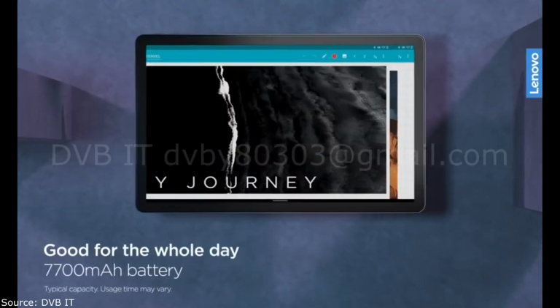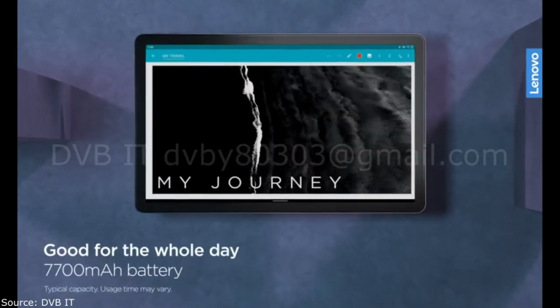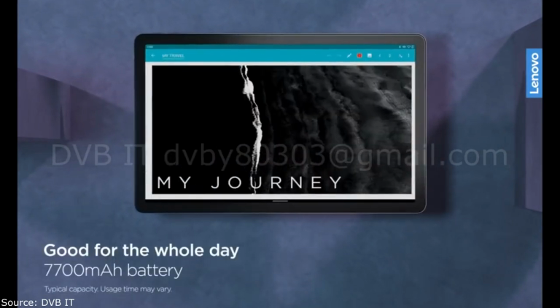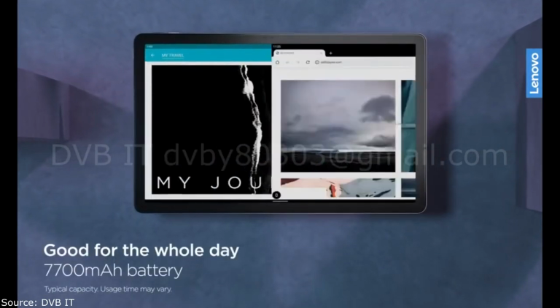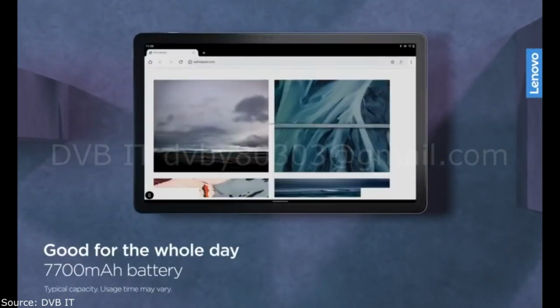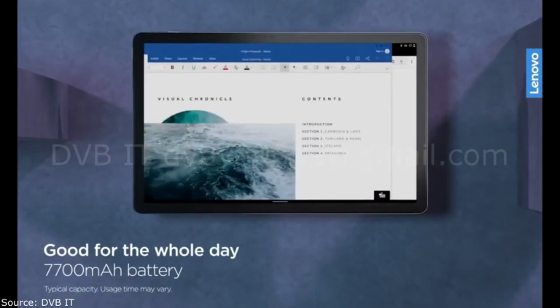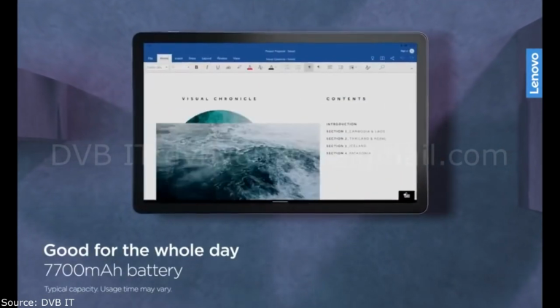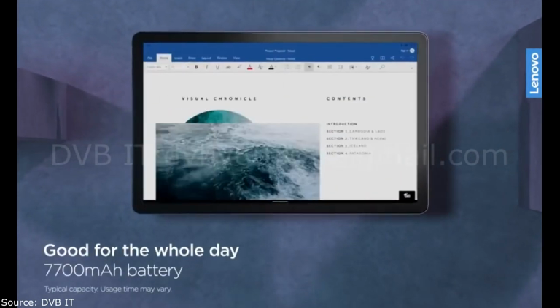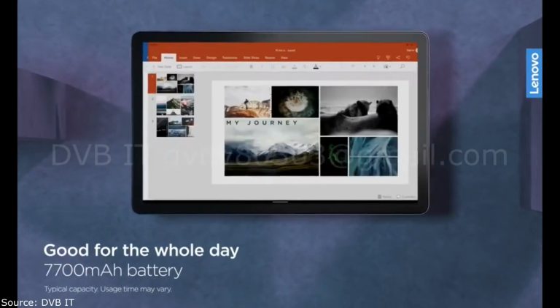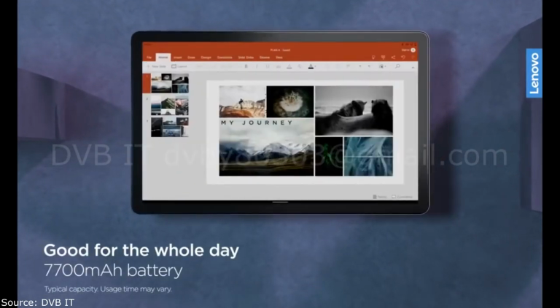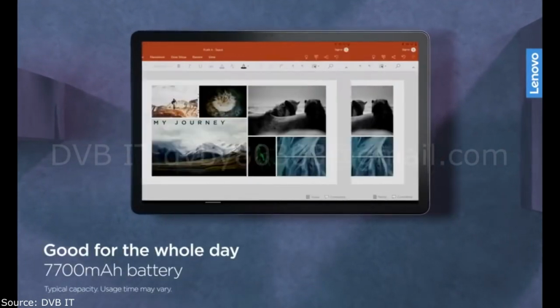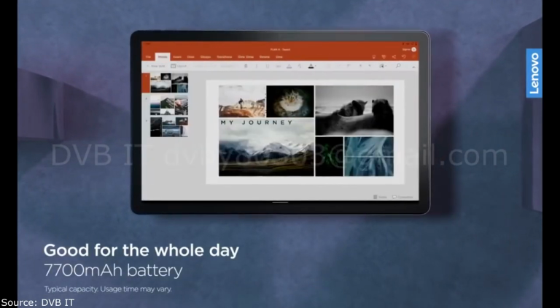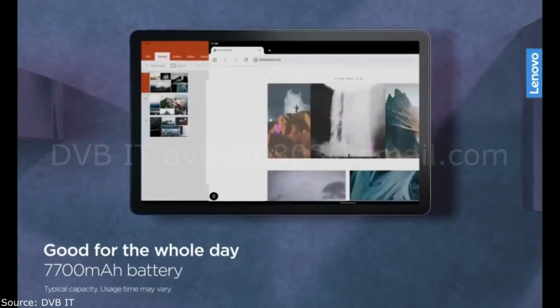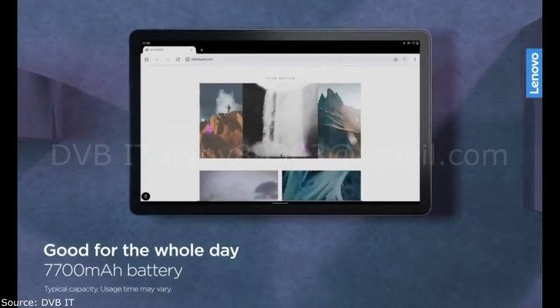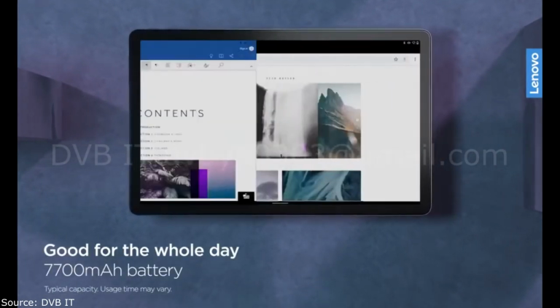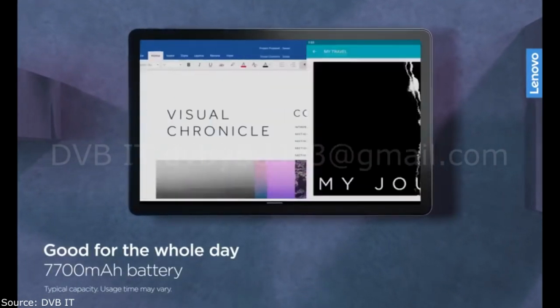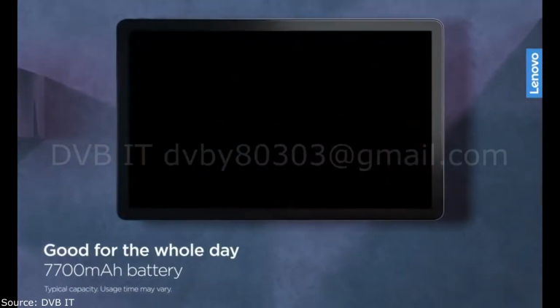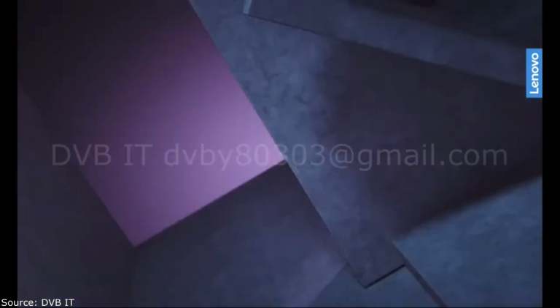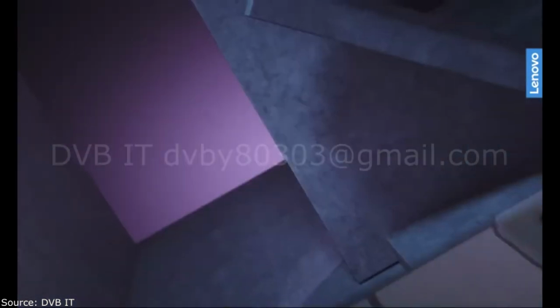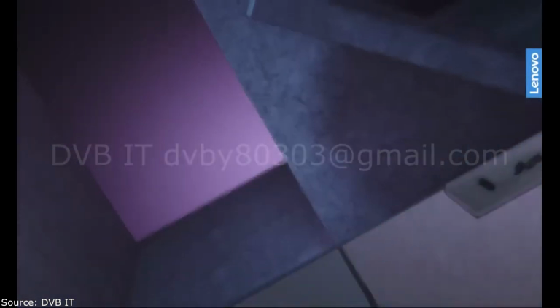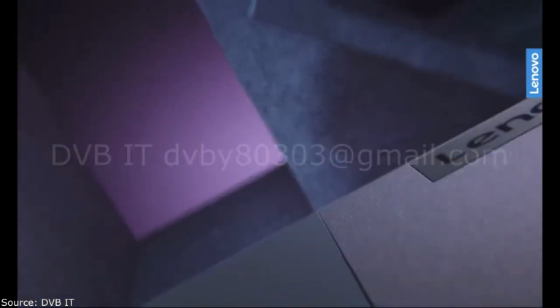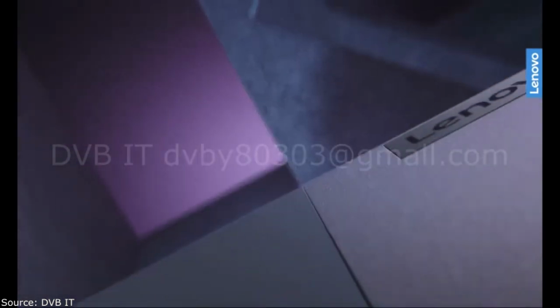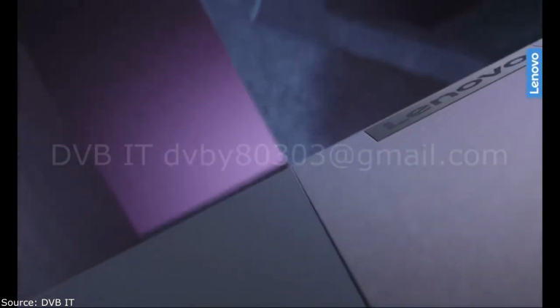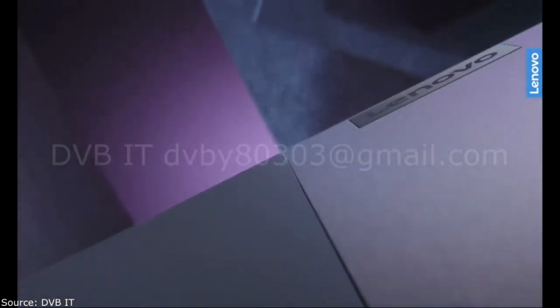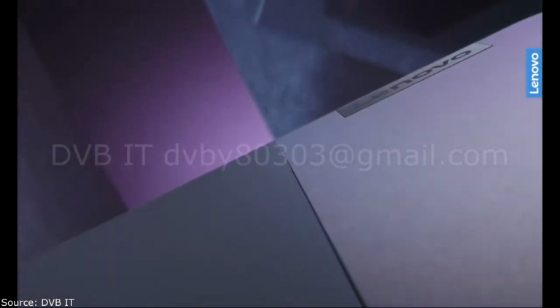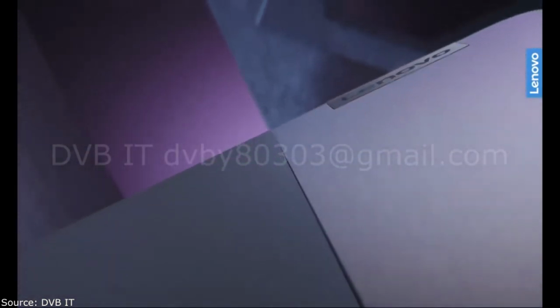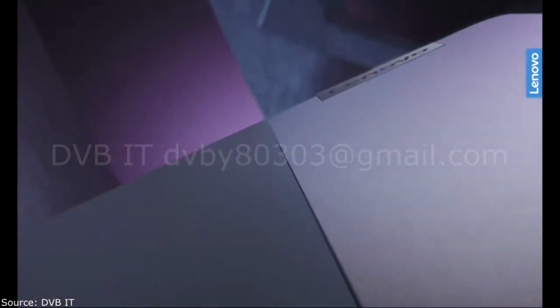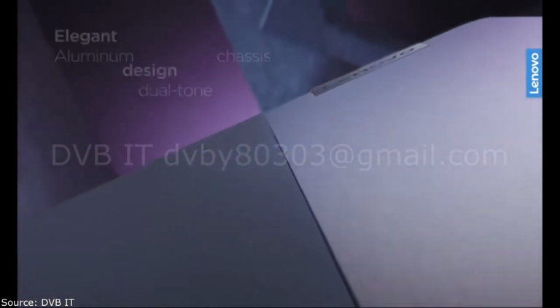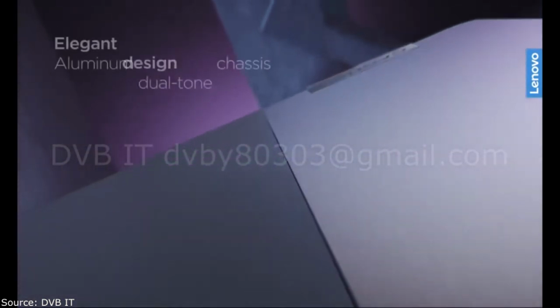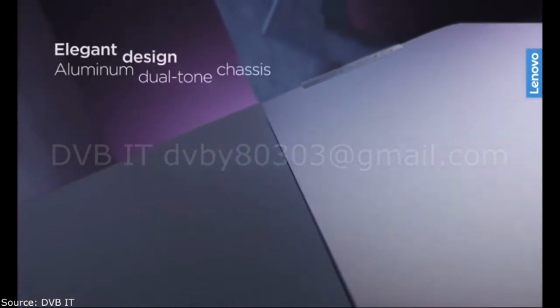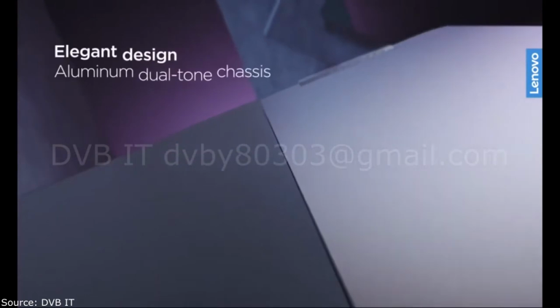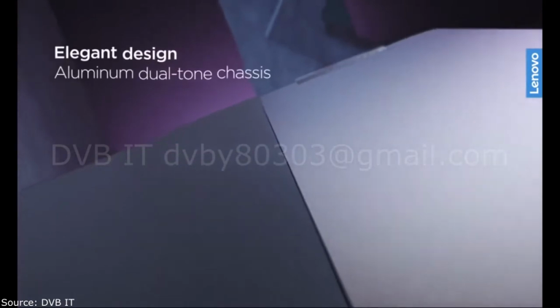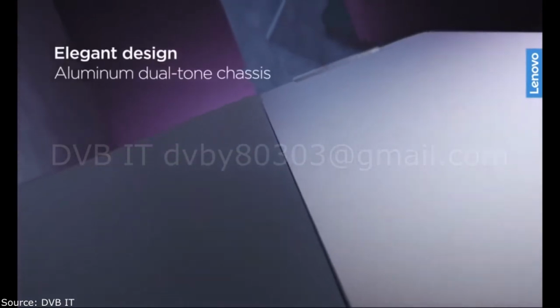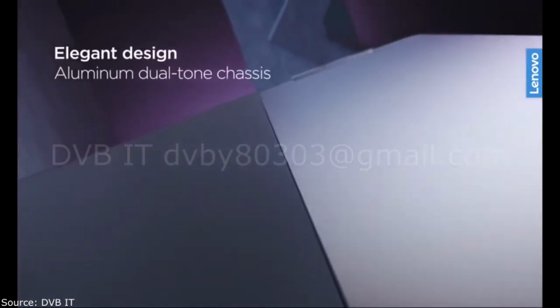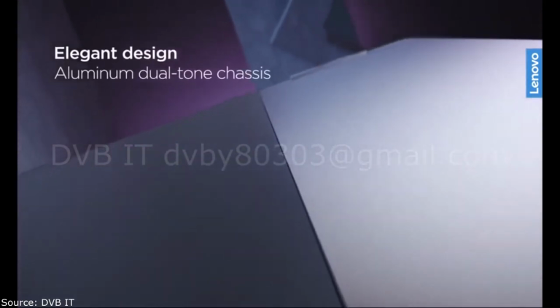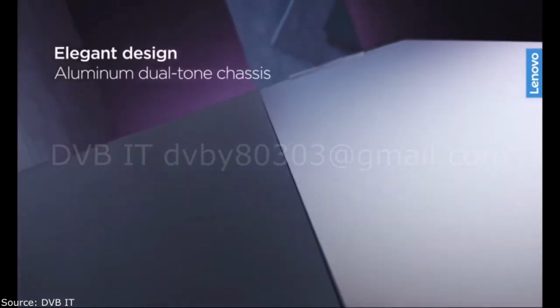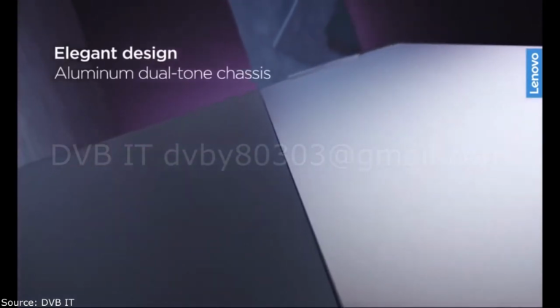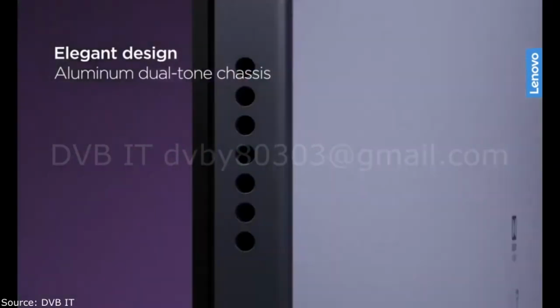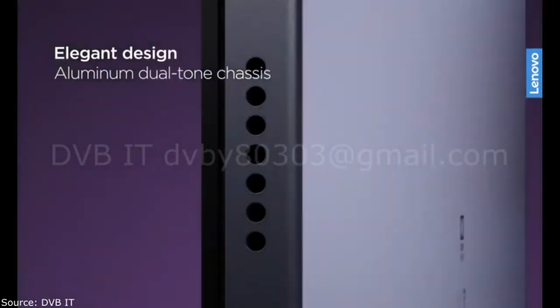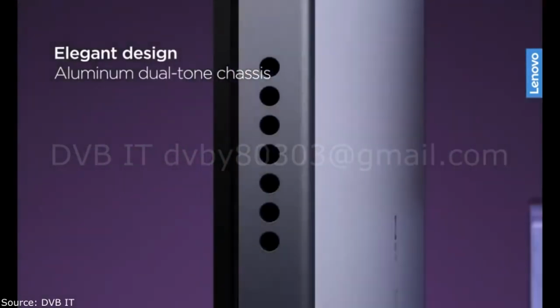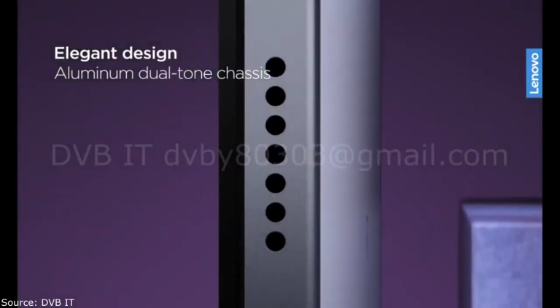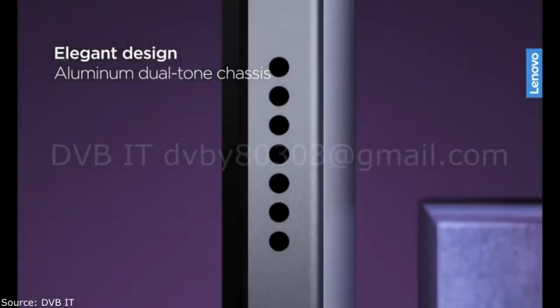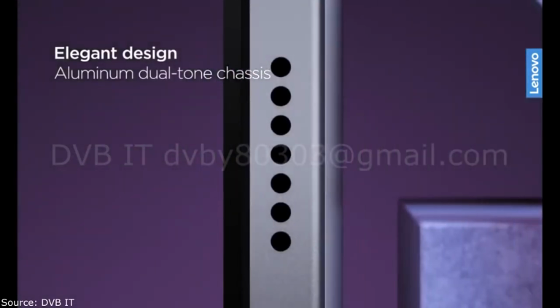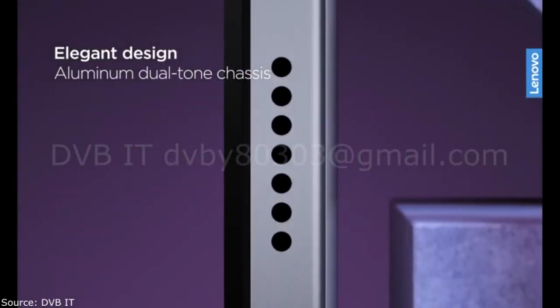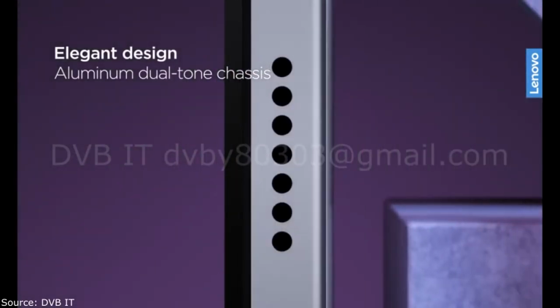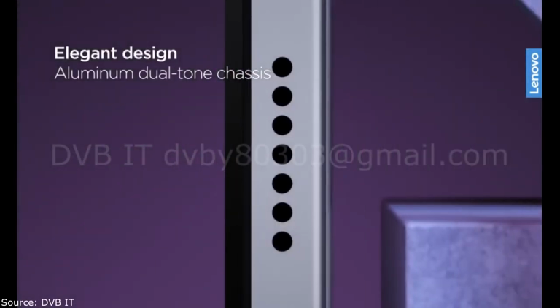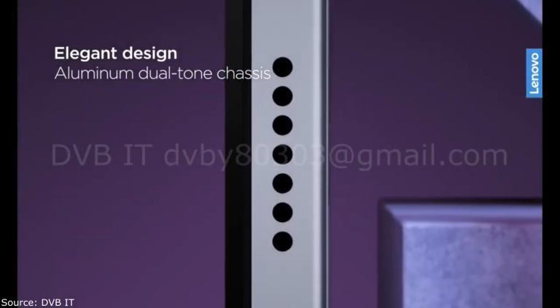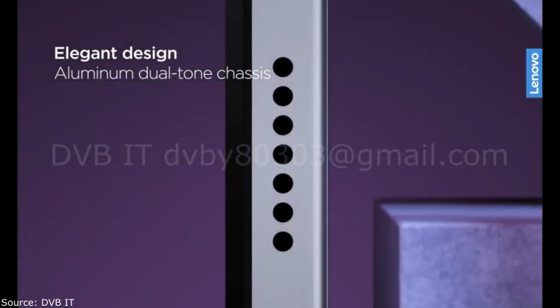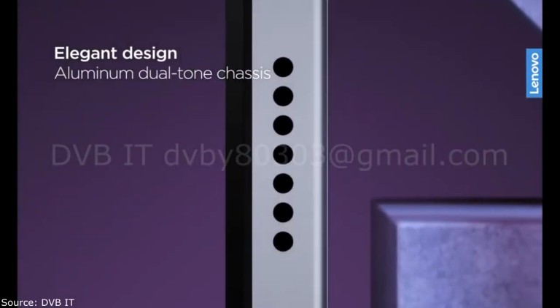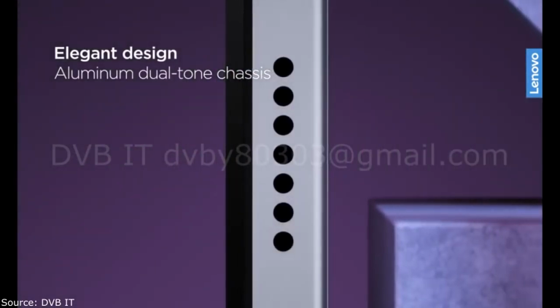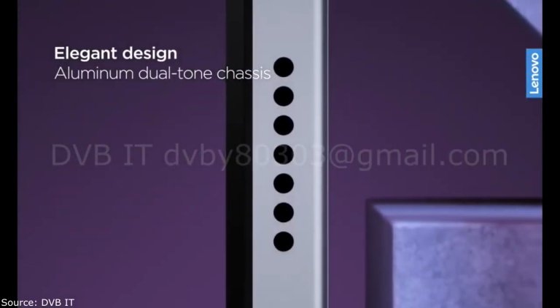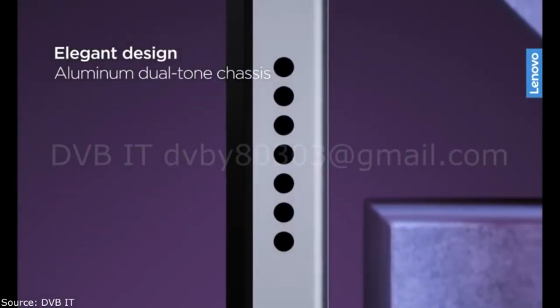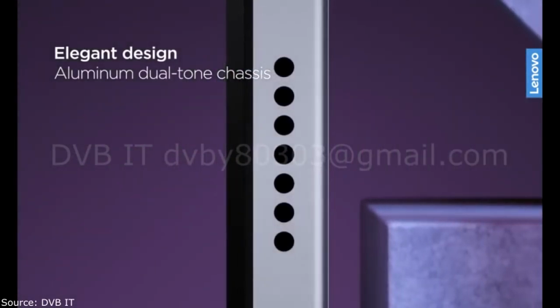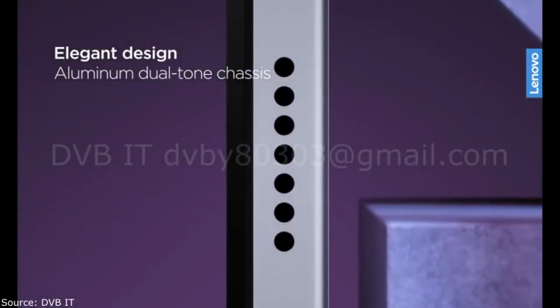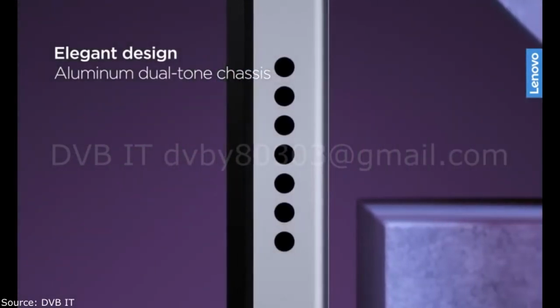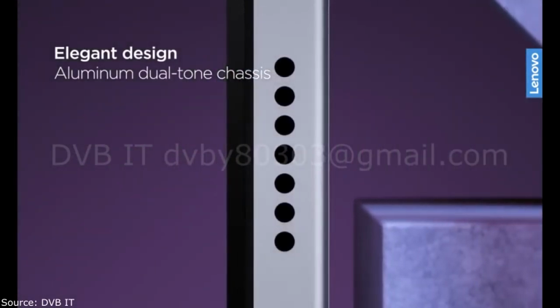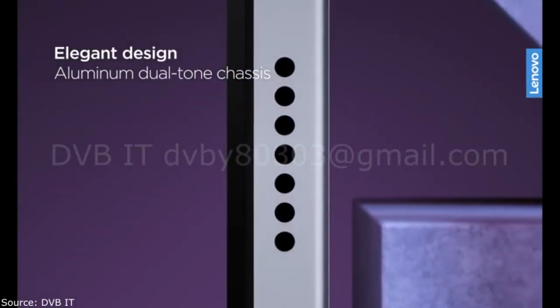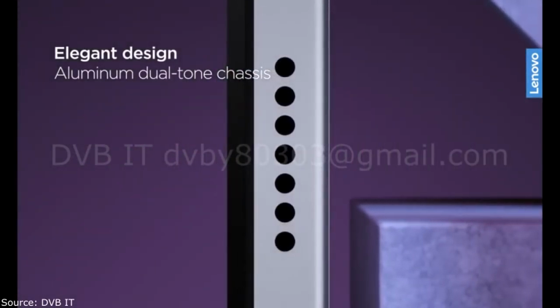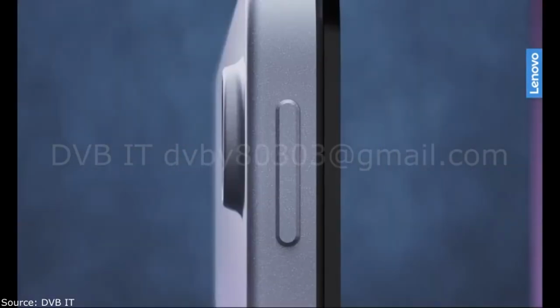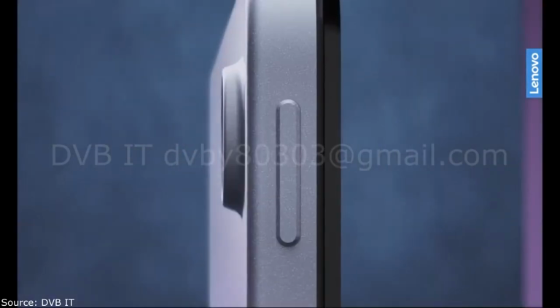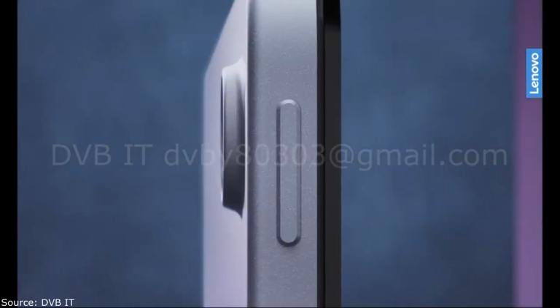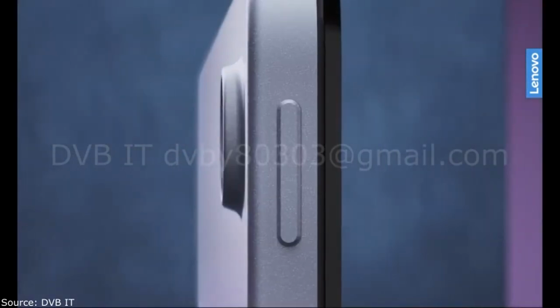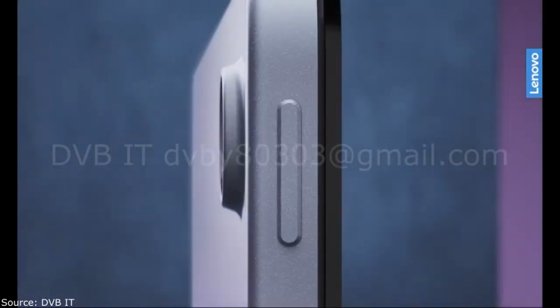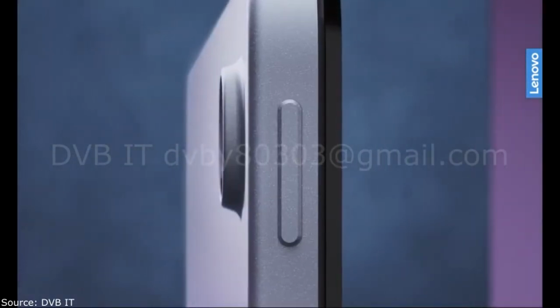Four cameras are responsible for the photo and video capabilities of the gadget — two front cameras with 8MP each and two main ones with 13MP plus 5MP.